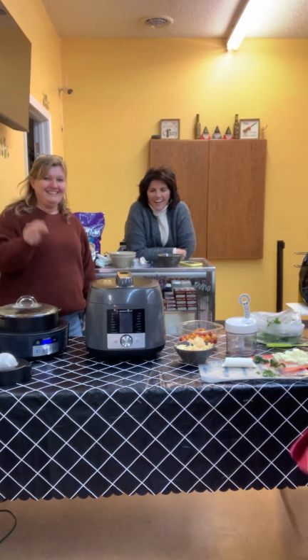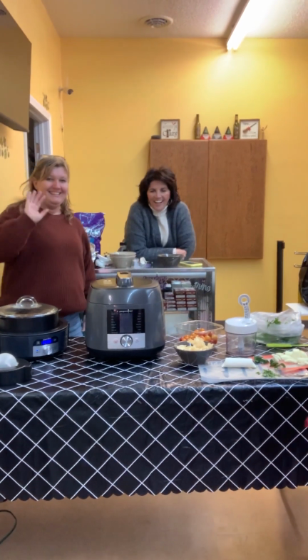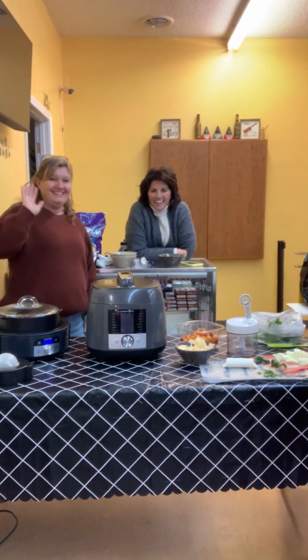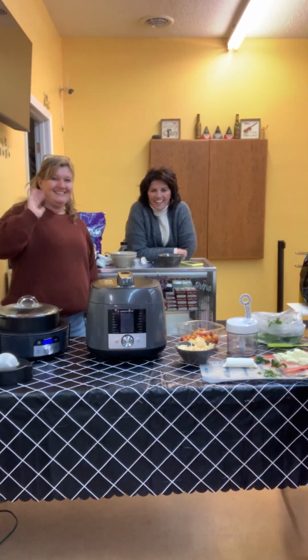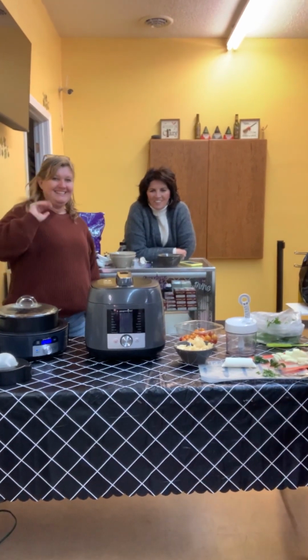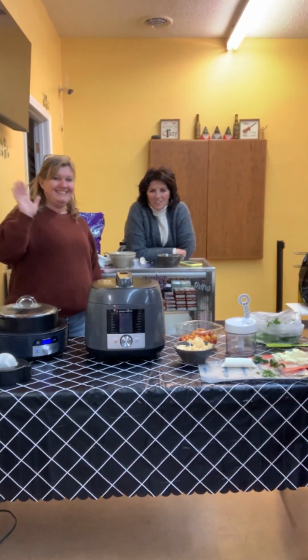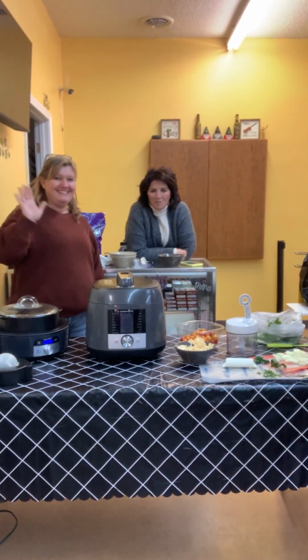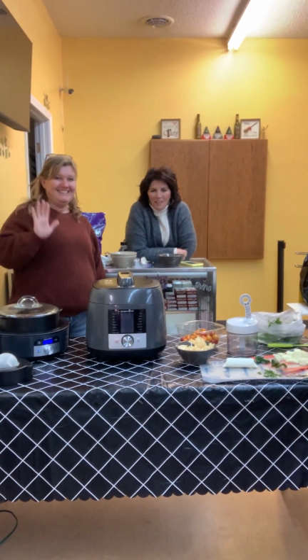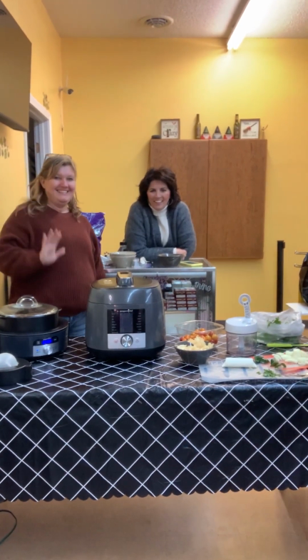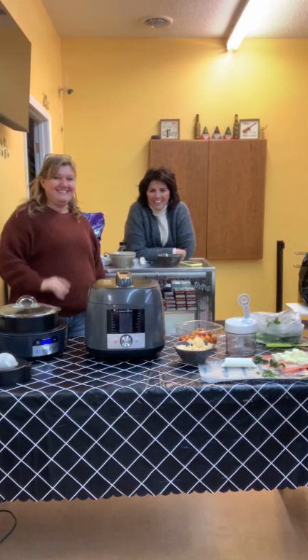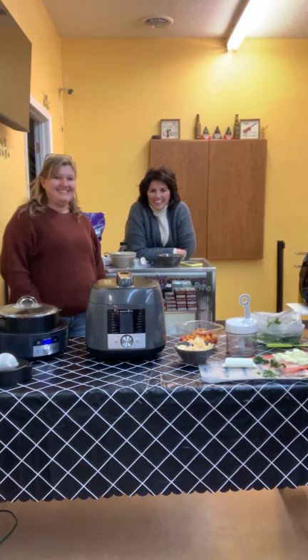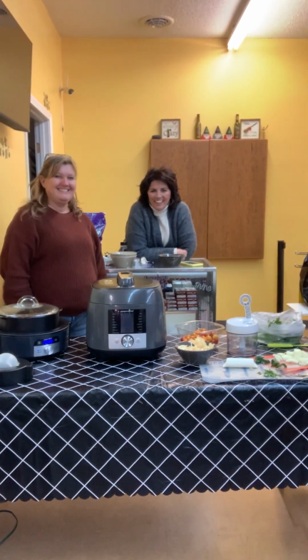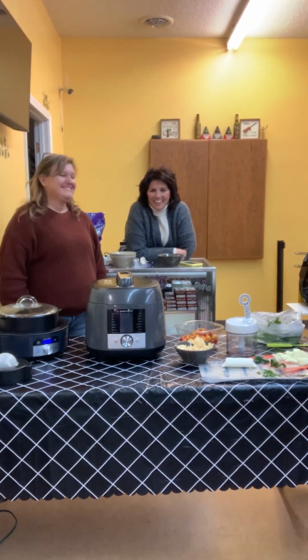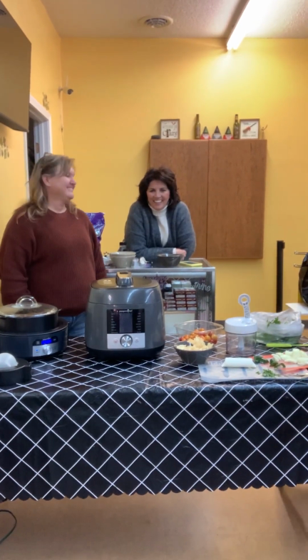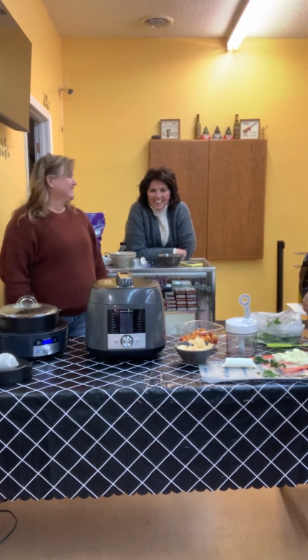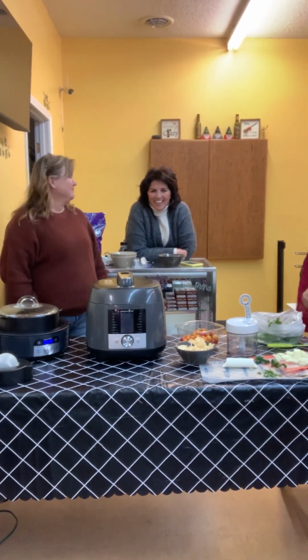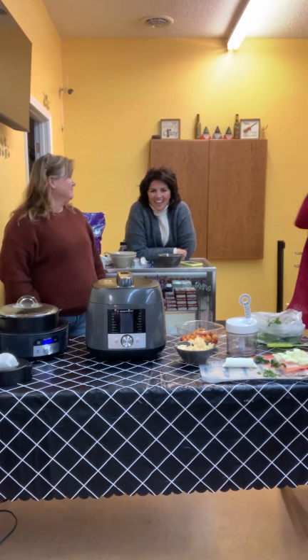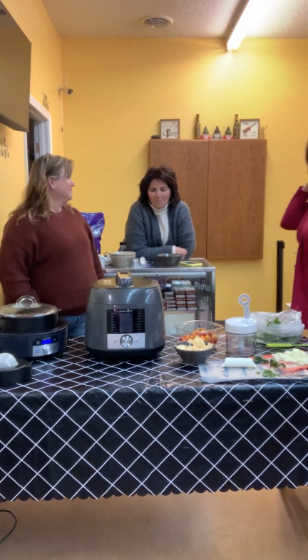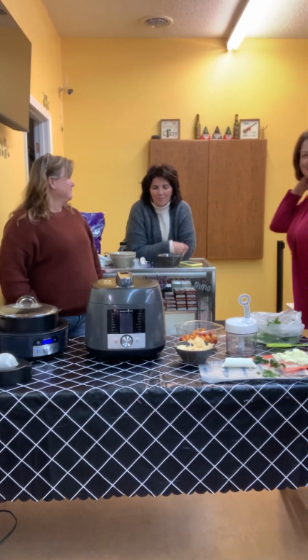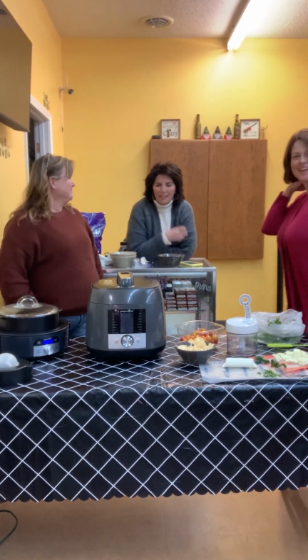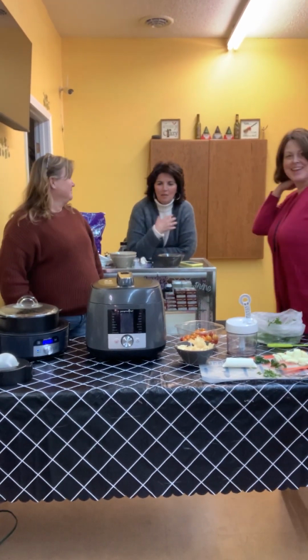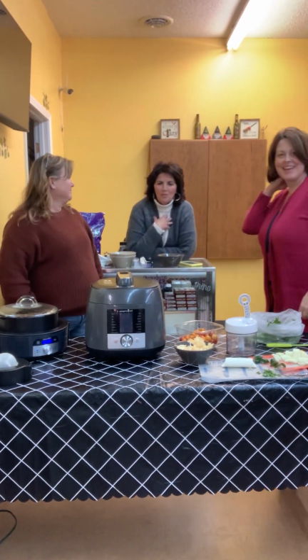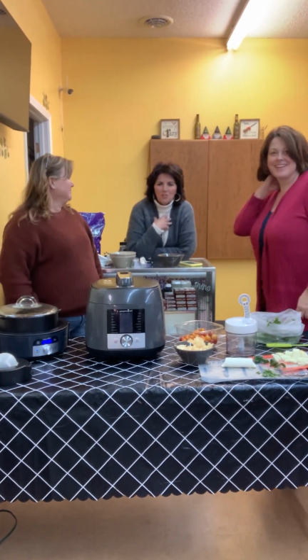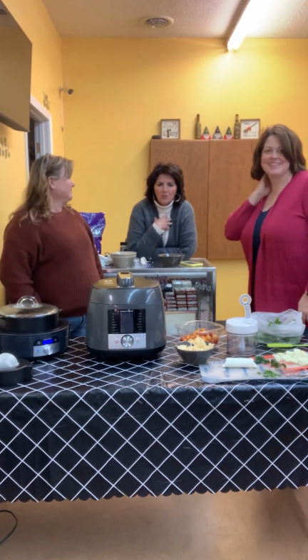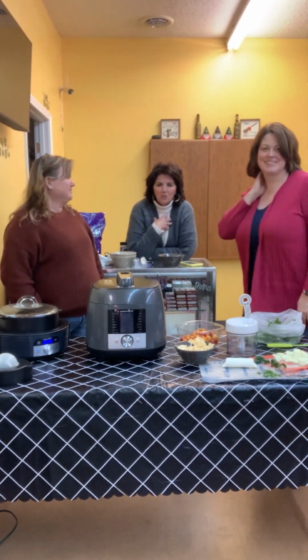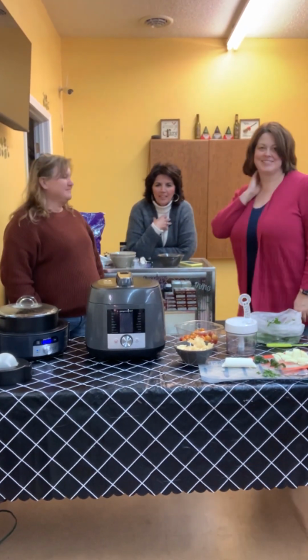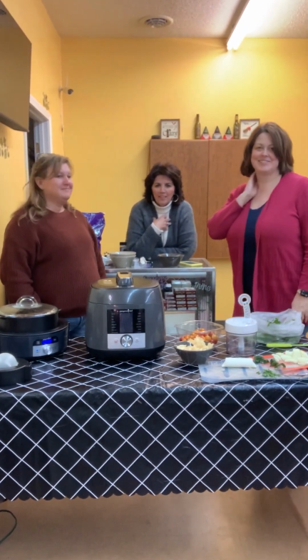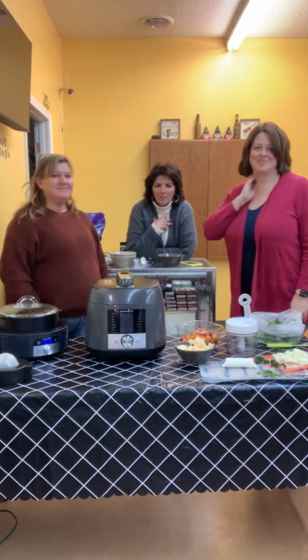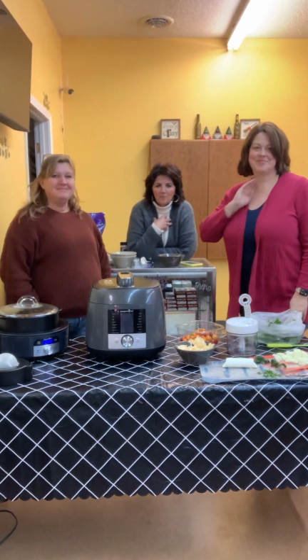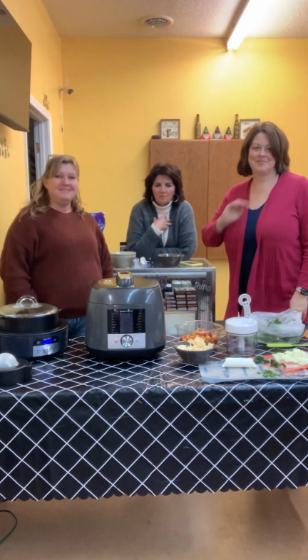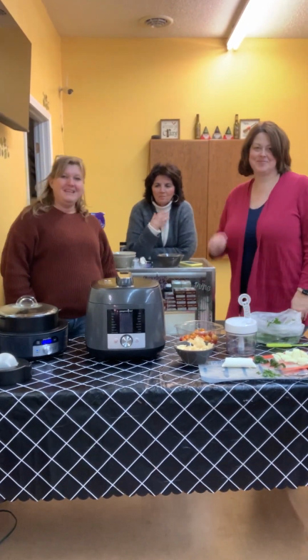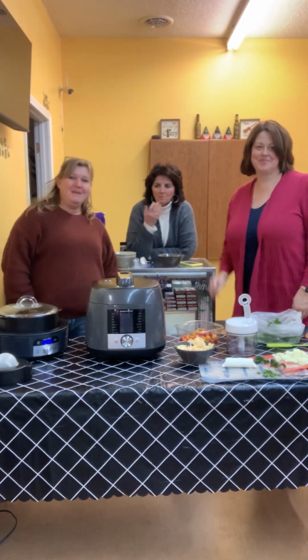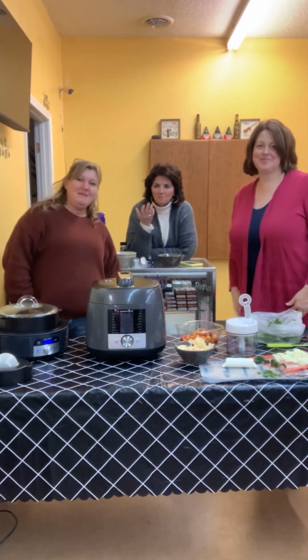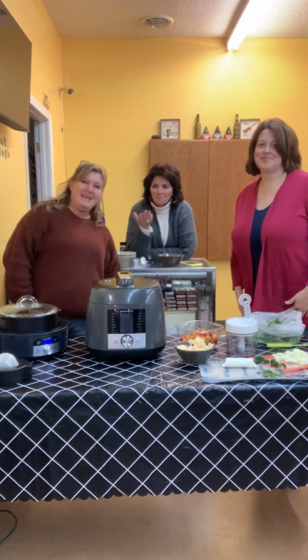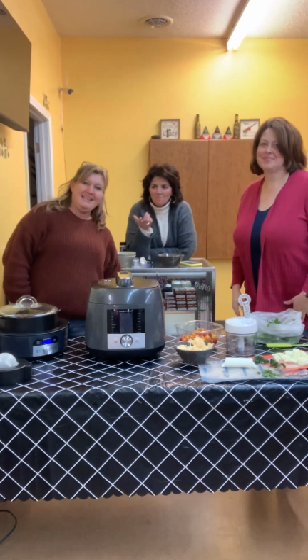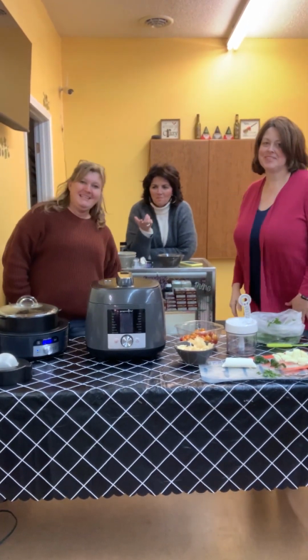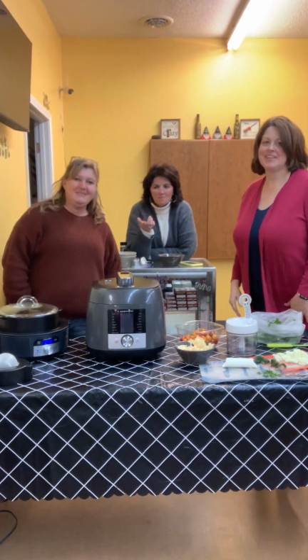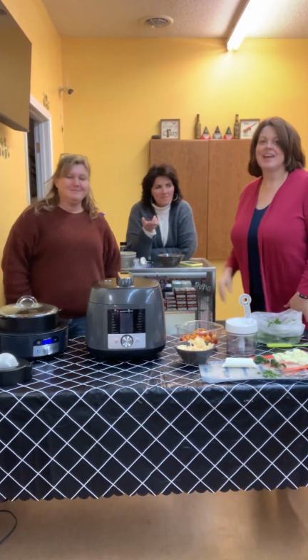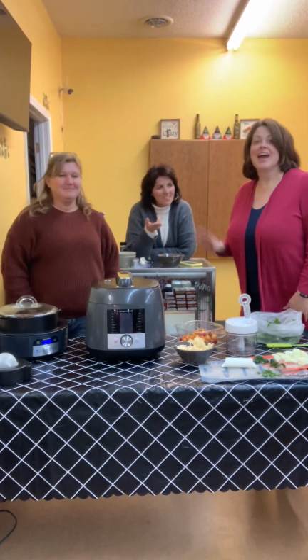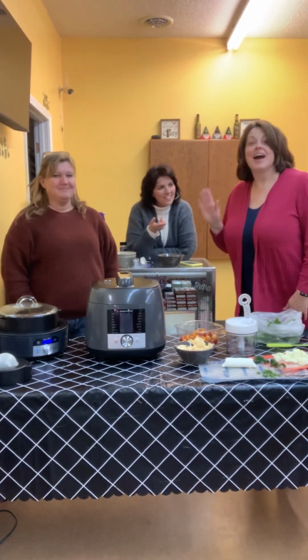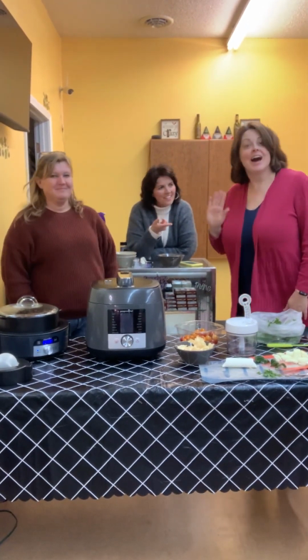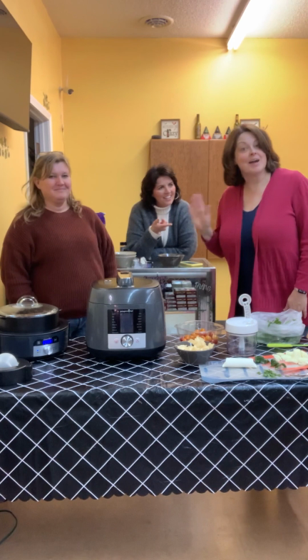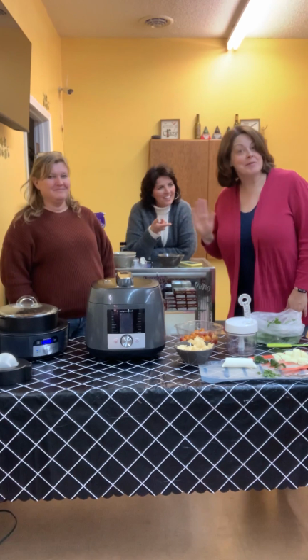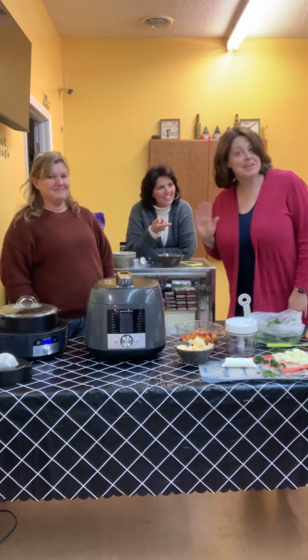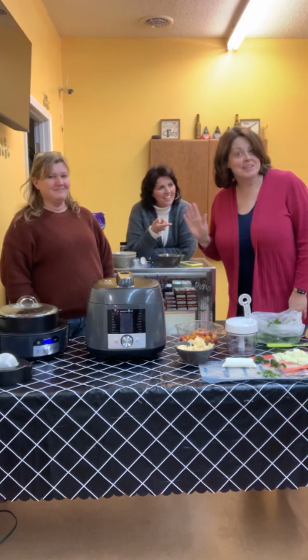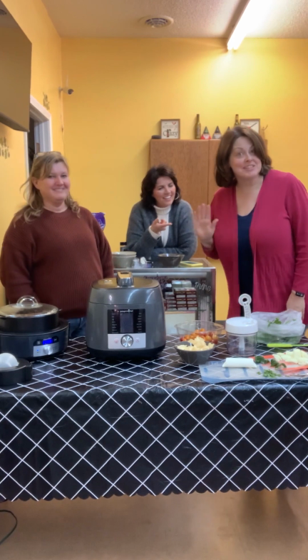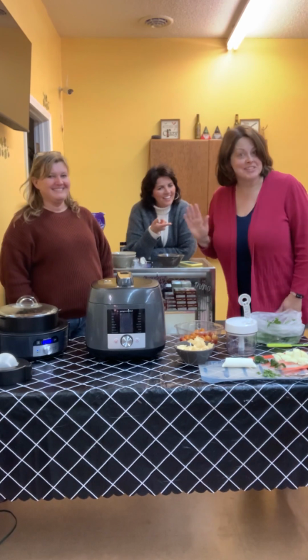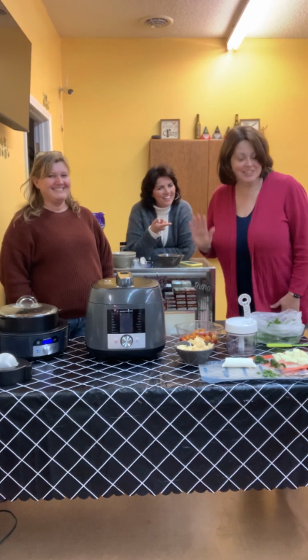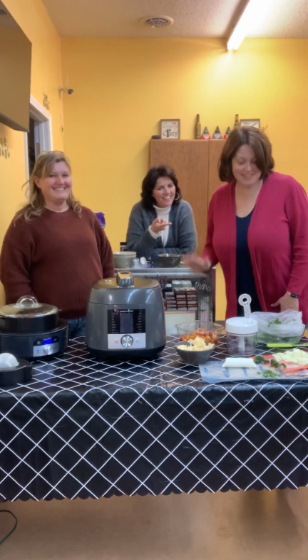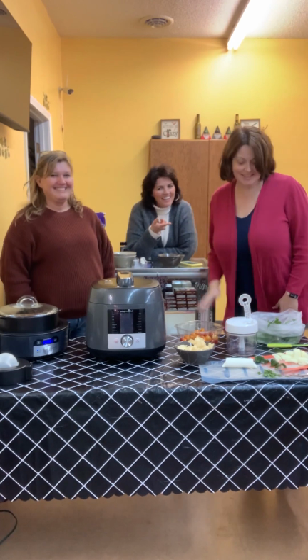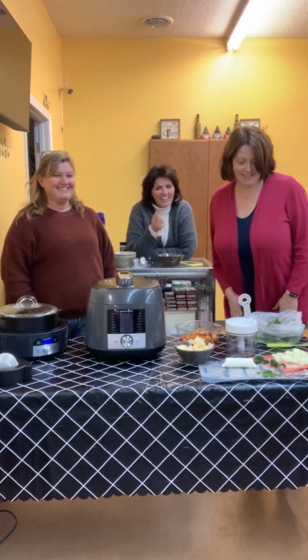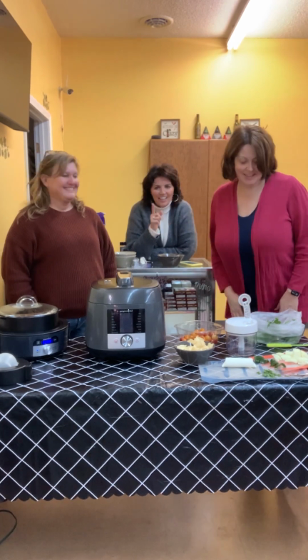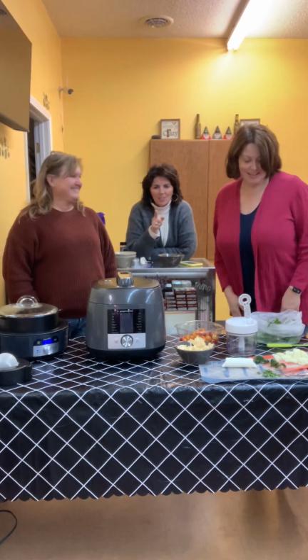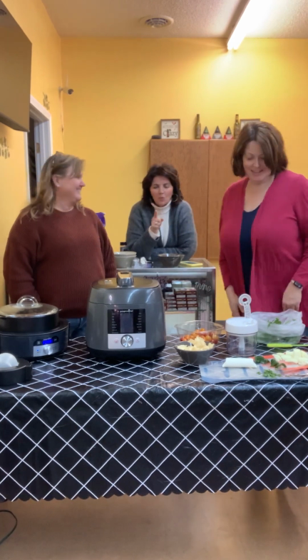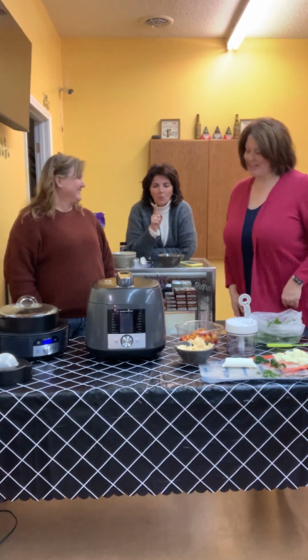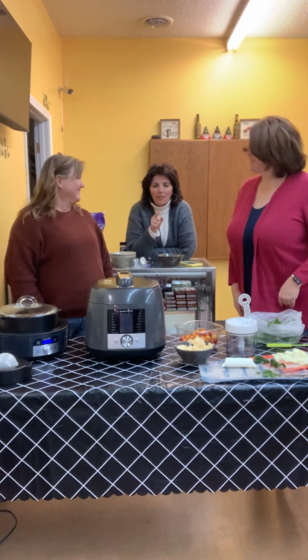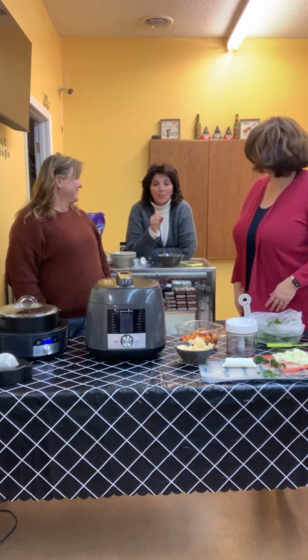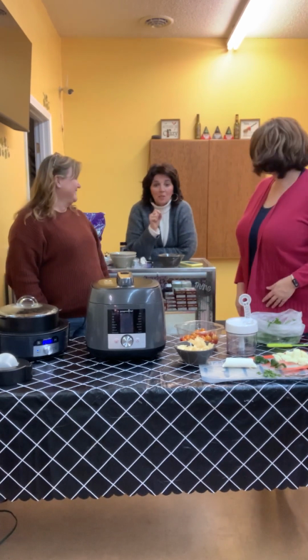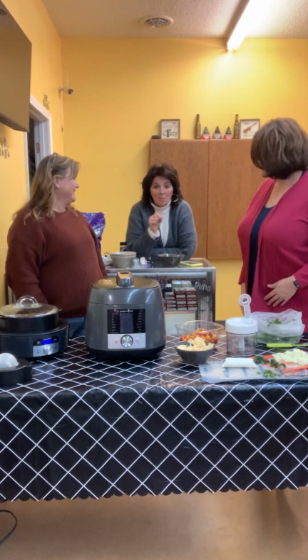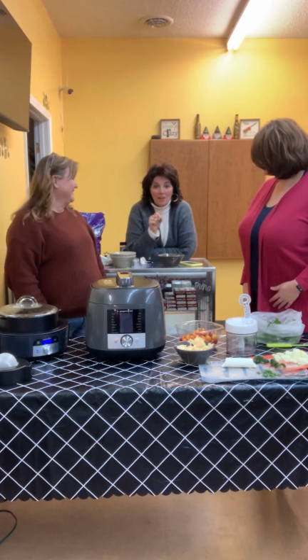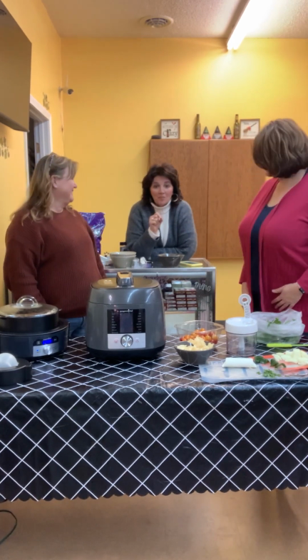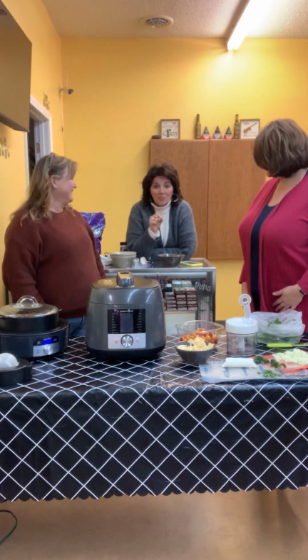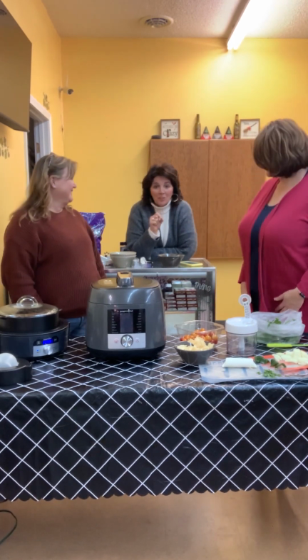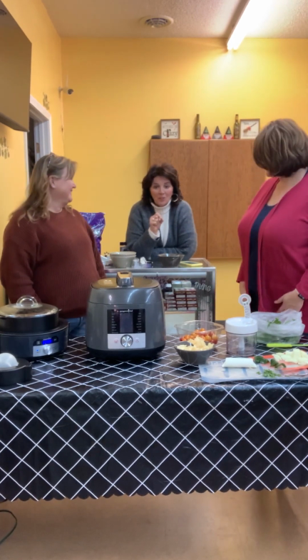Hi everybody! My name is Julie. I'm Kelly. I'm Angie. And guess what we are going to make for you.